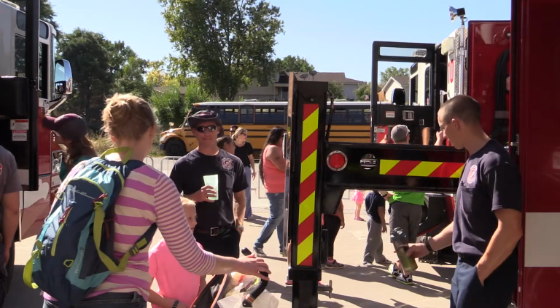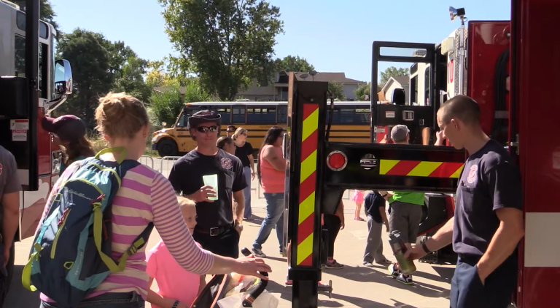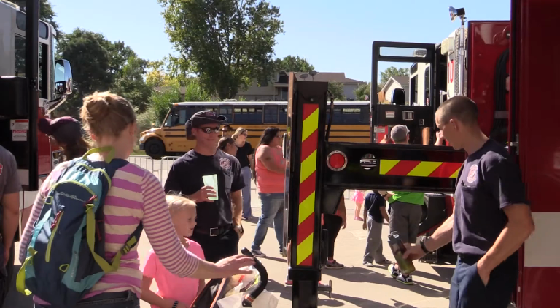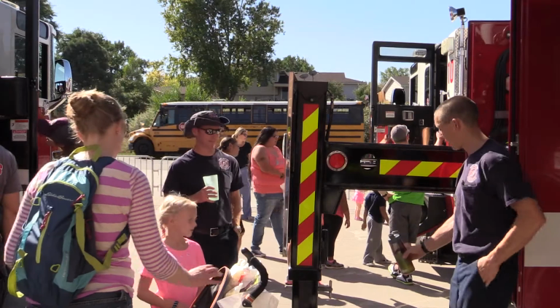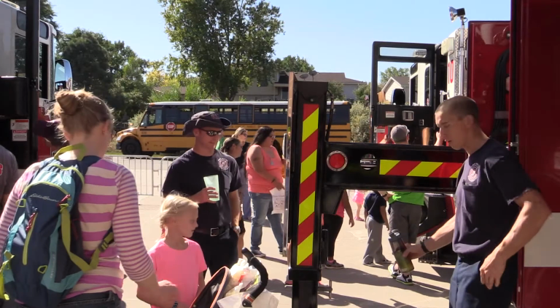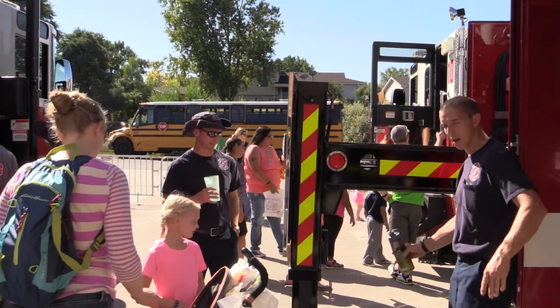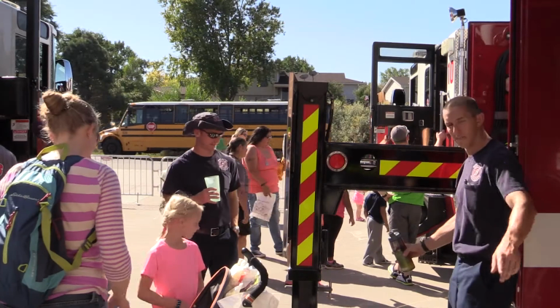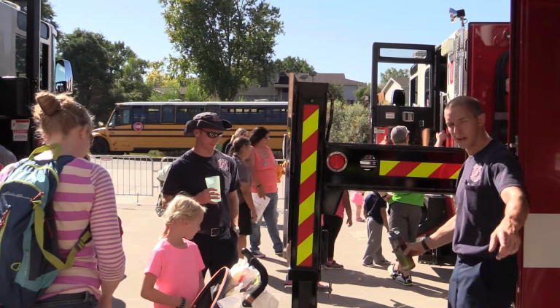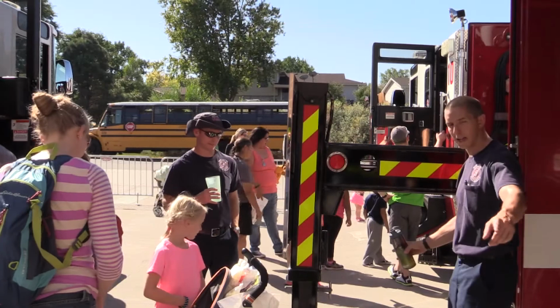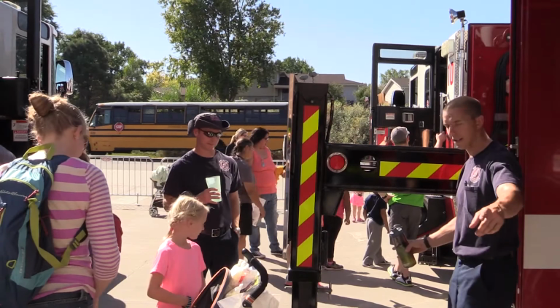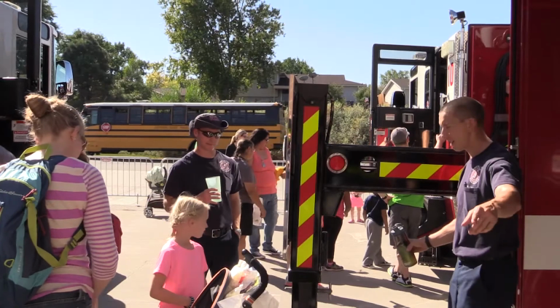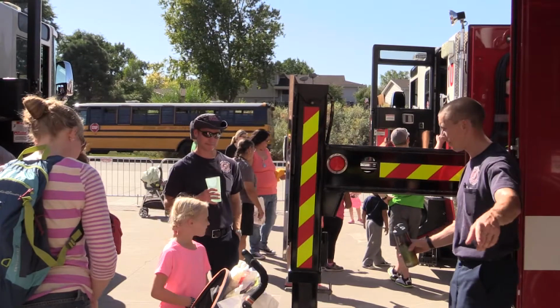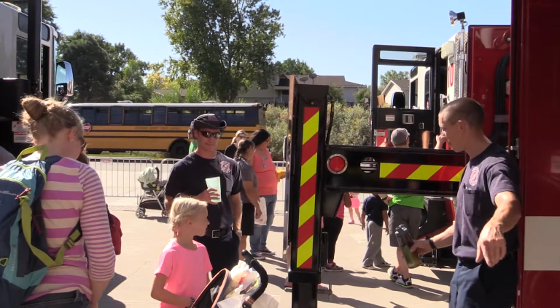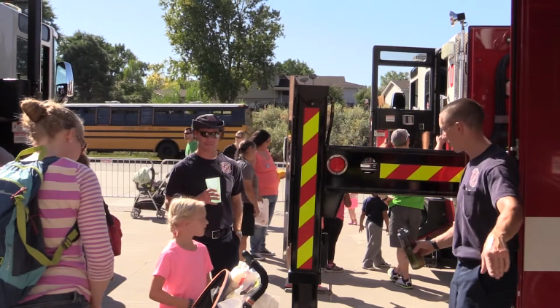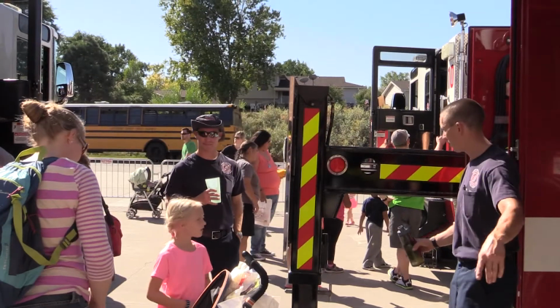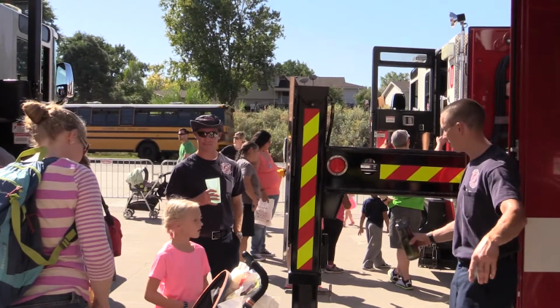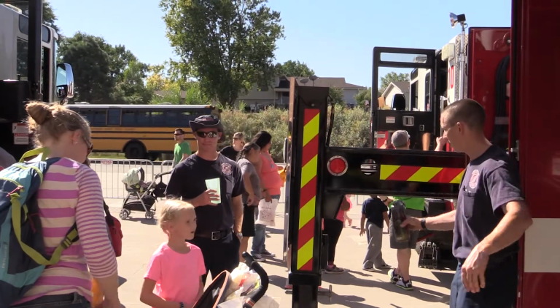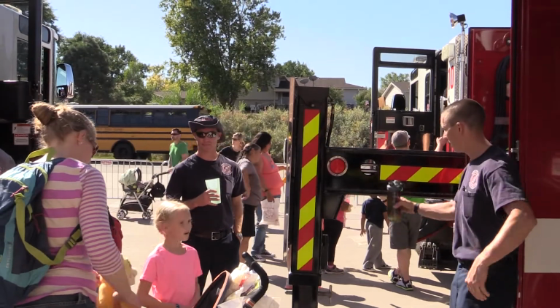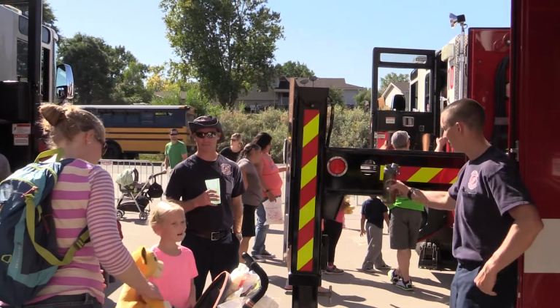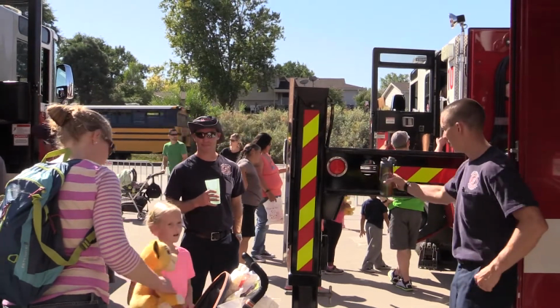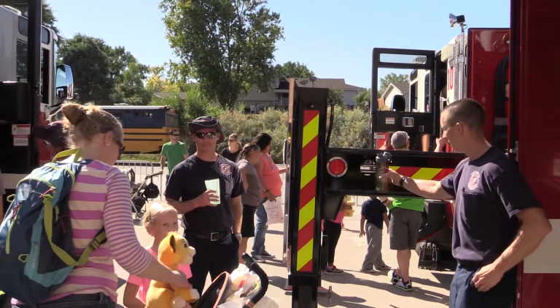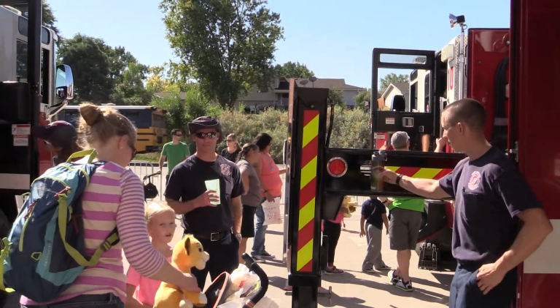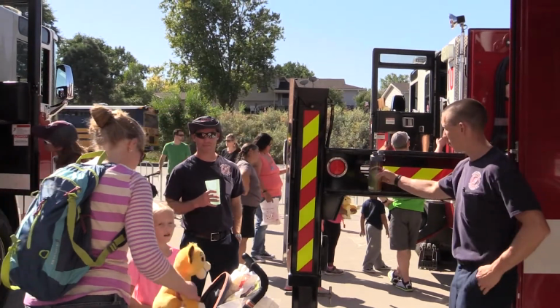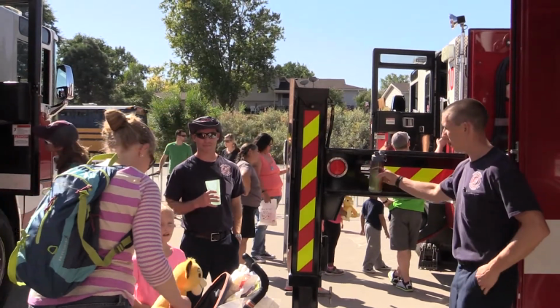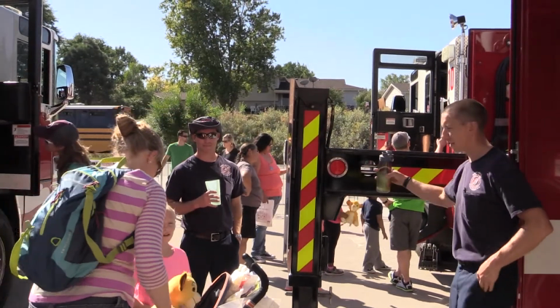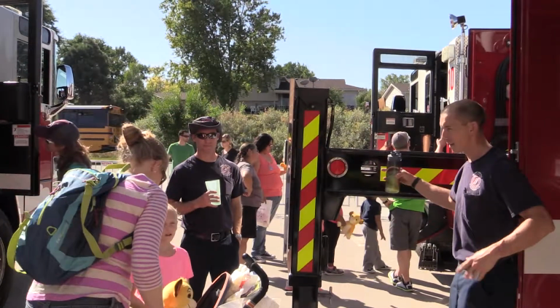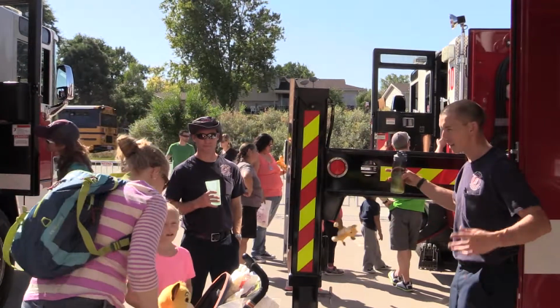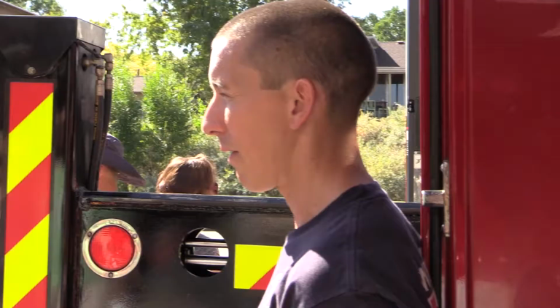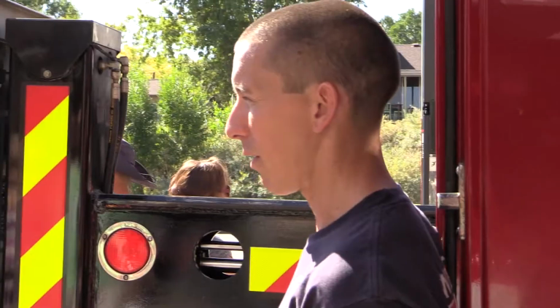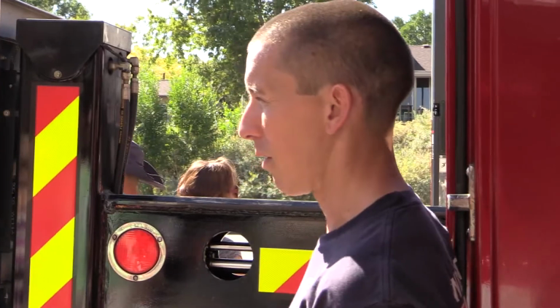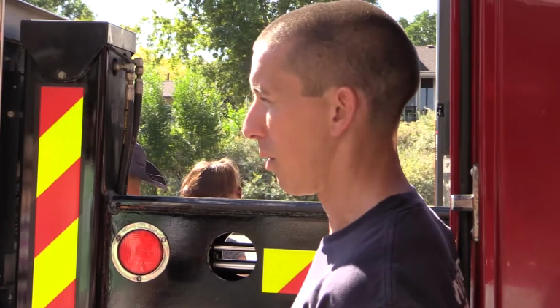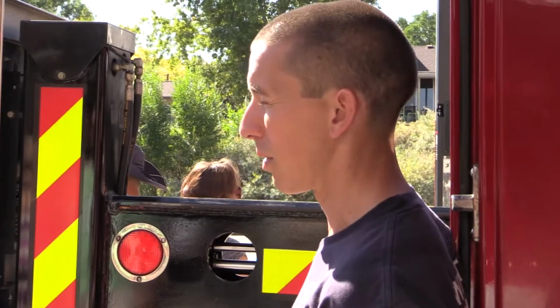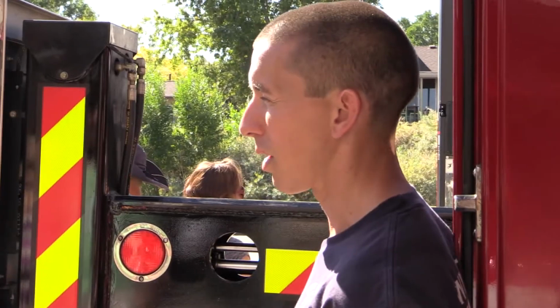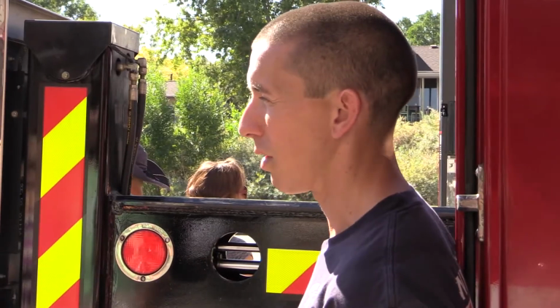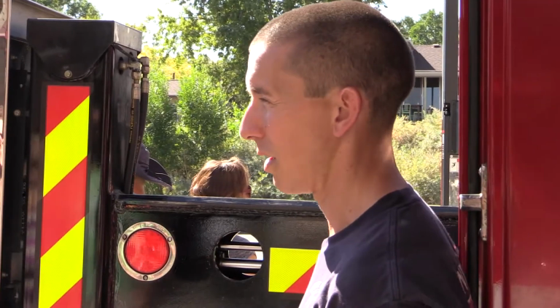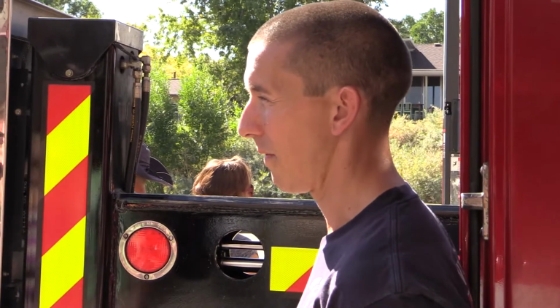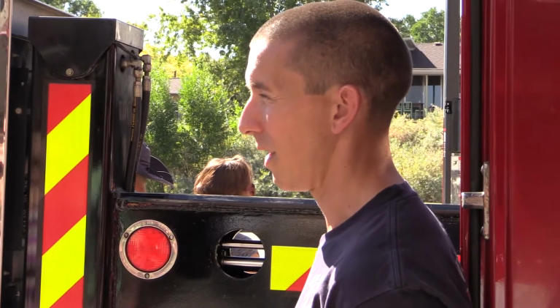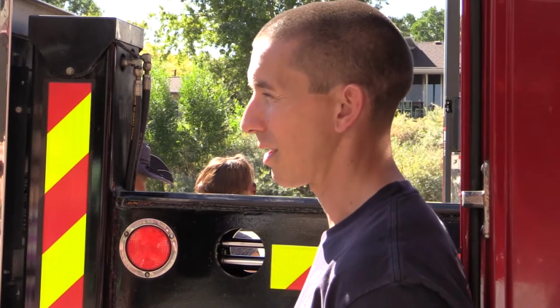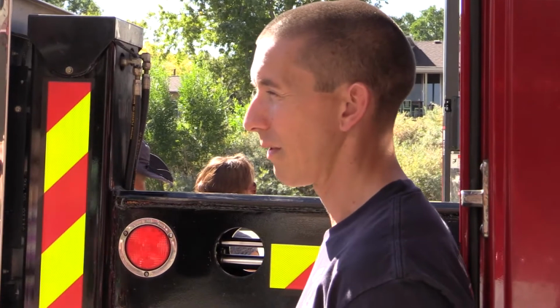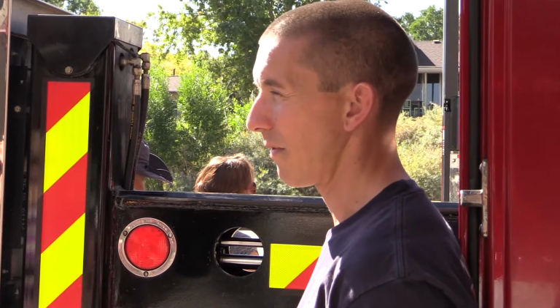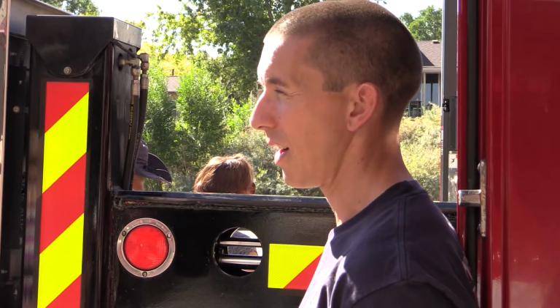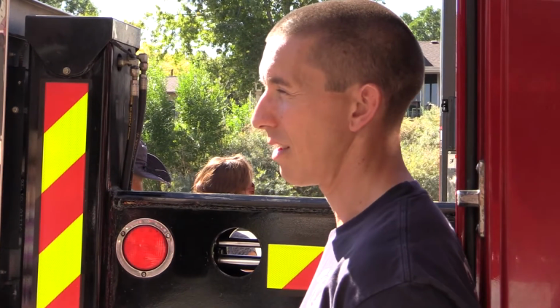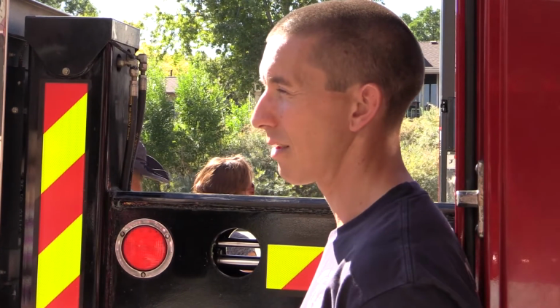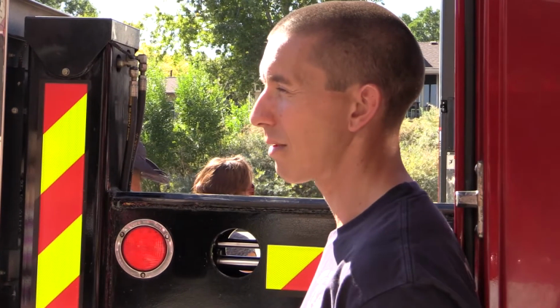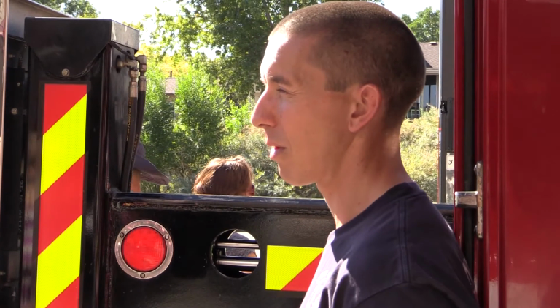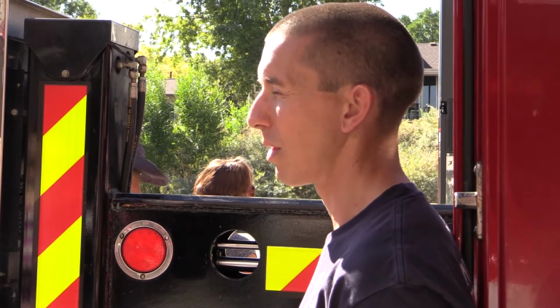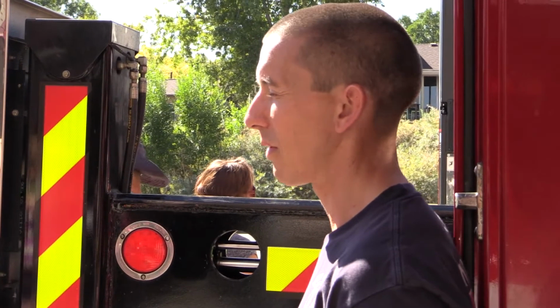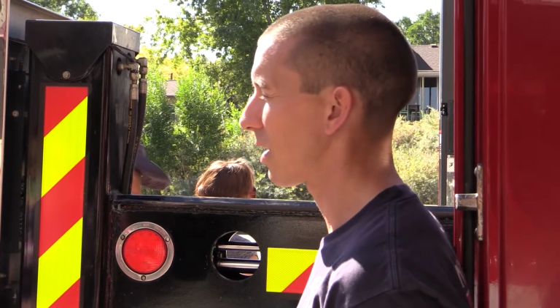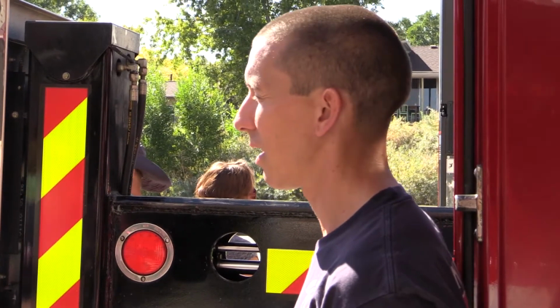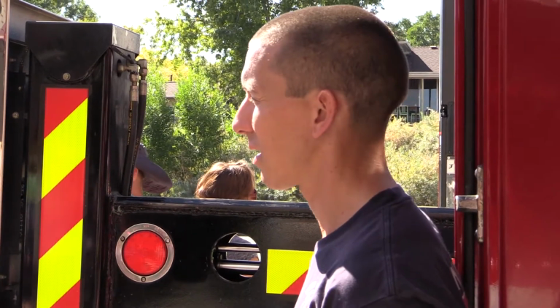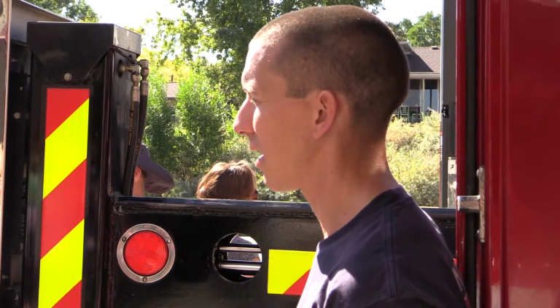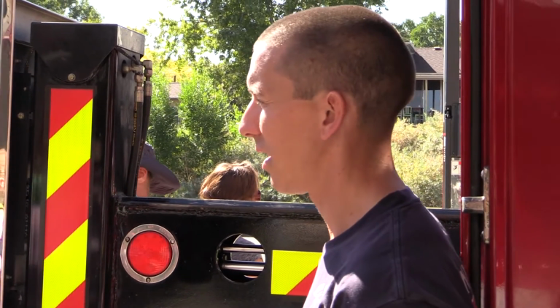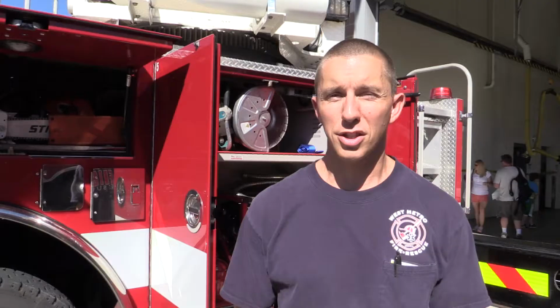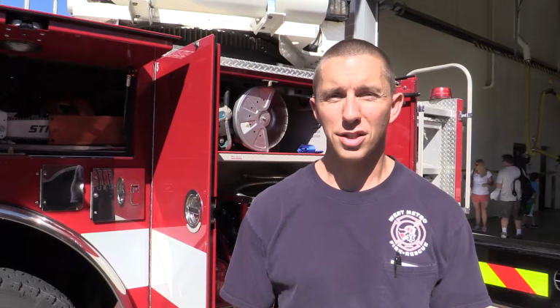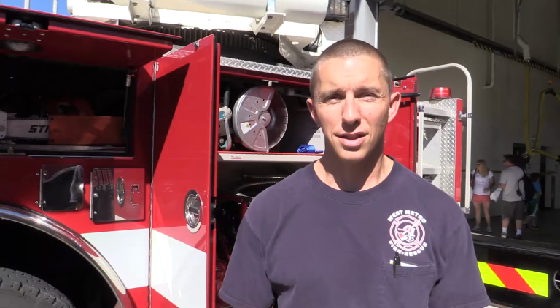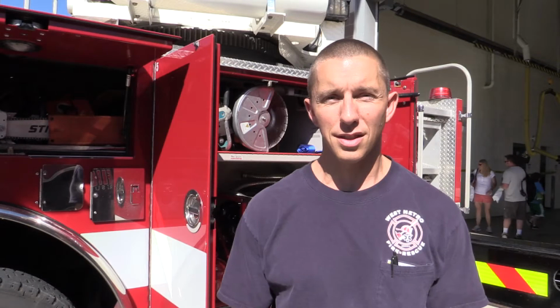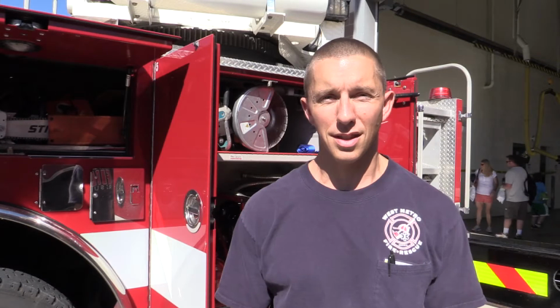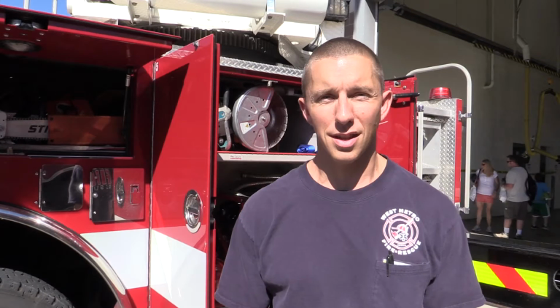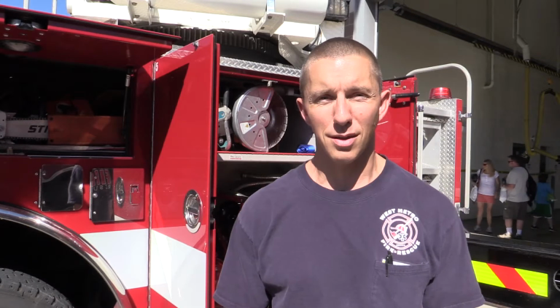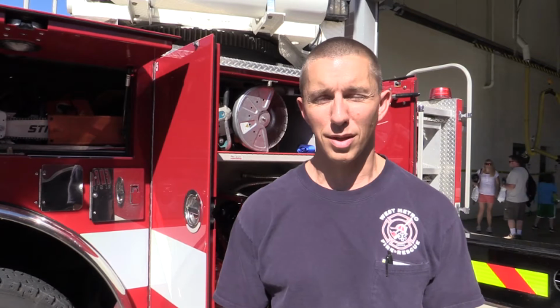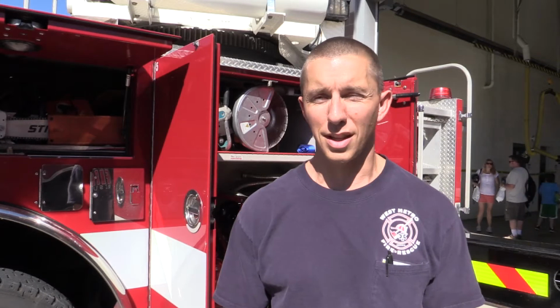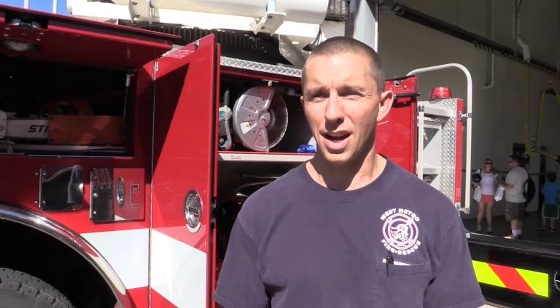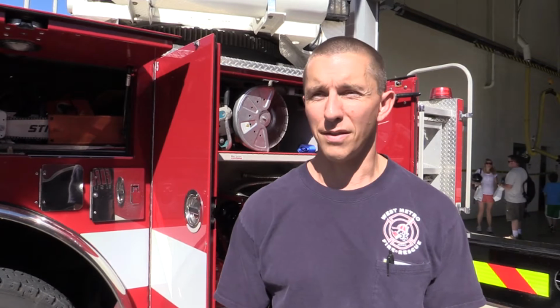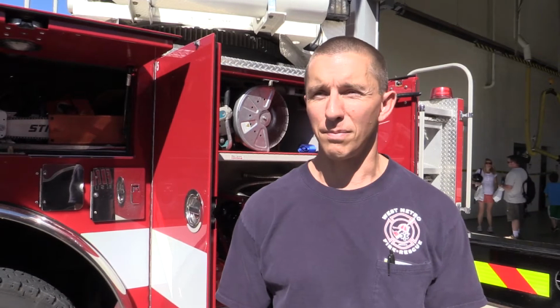My role is just educating the public, interacting with them, having a good time, and answering their questions.